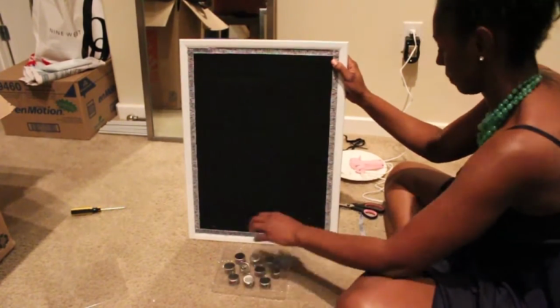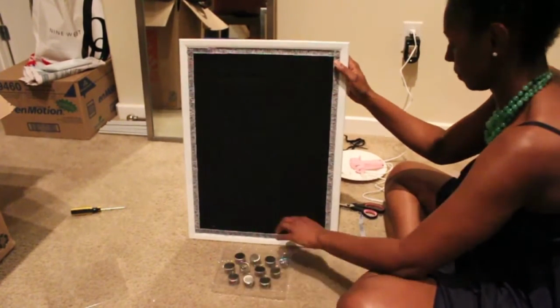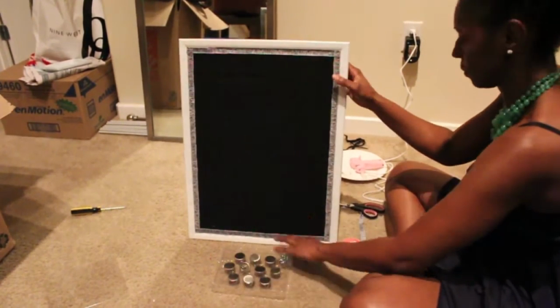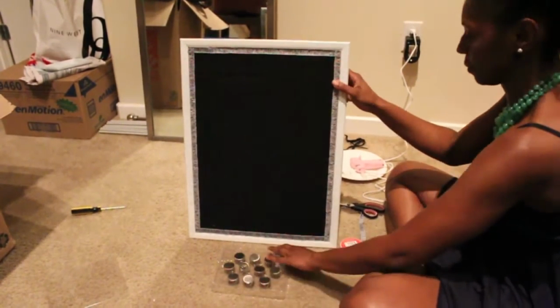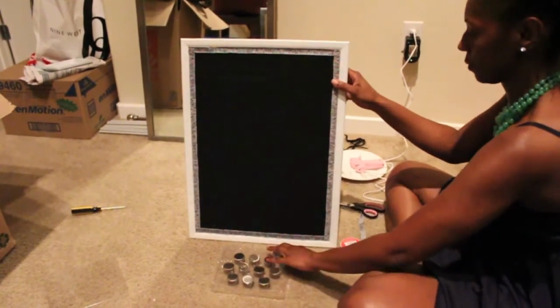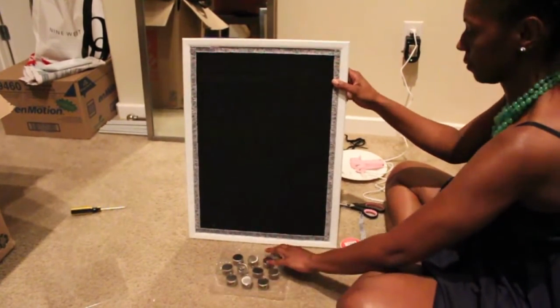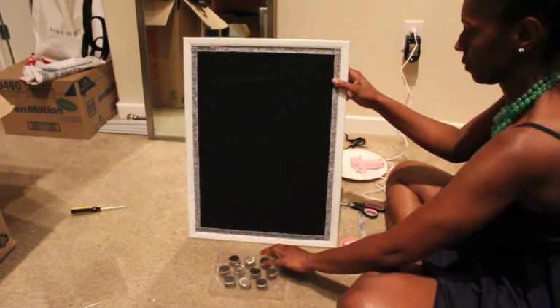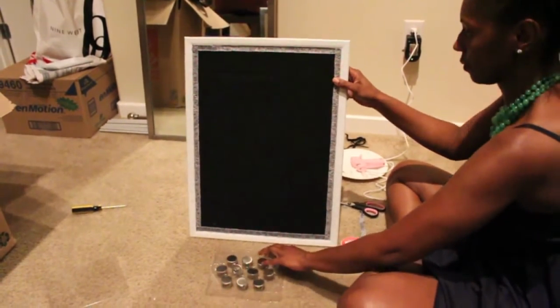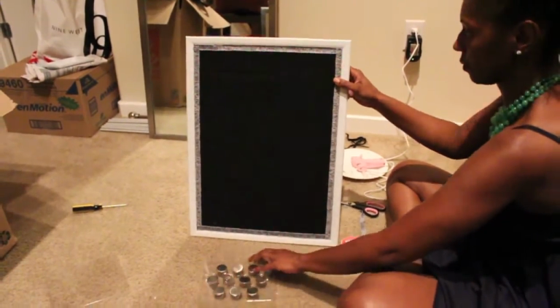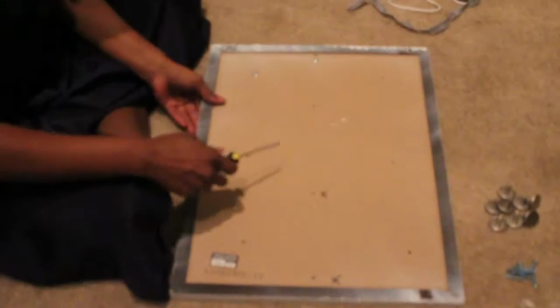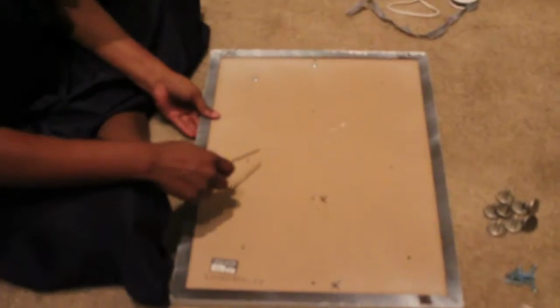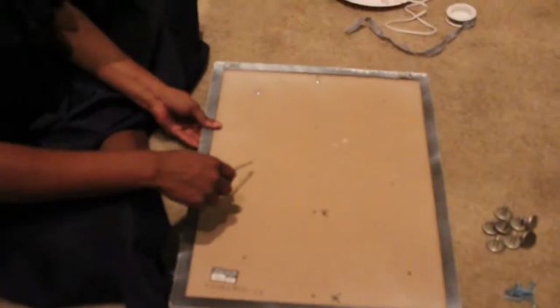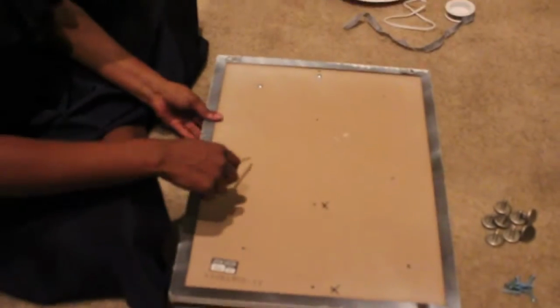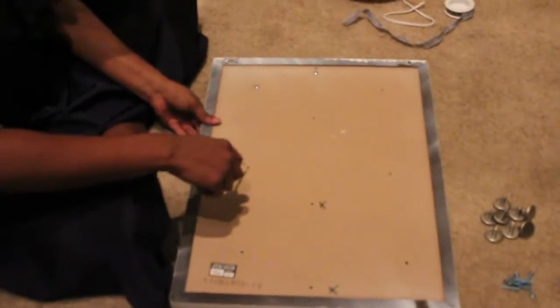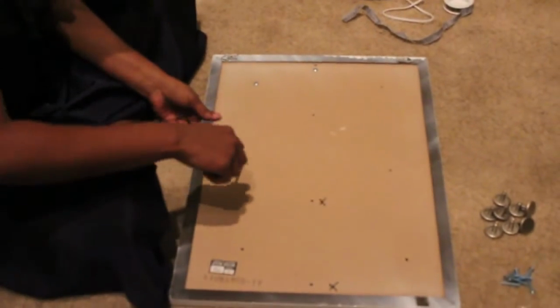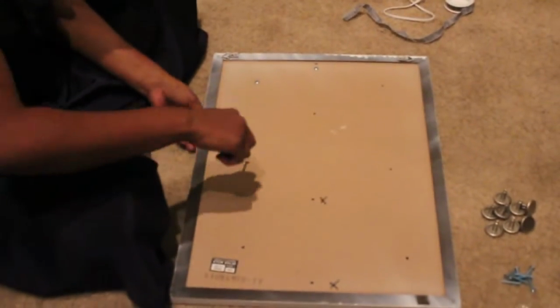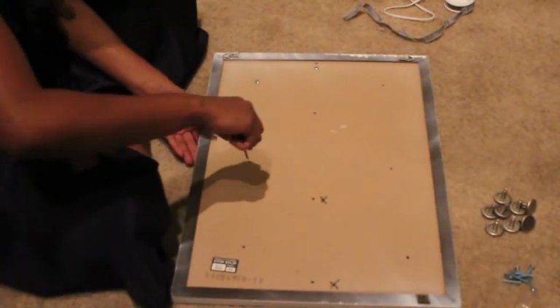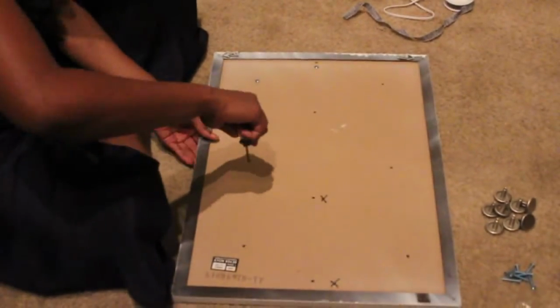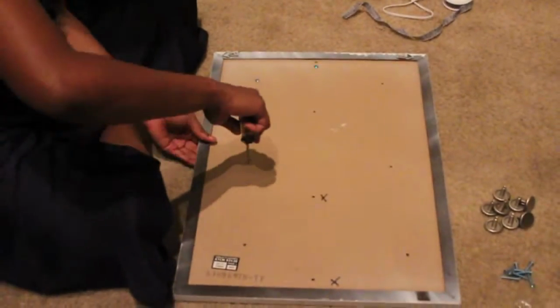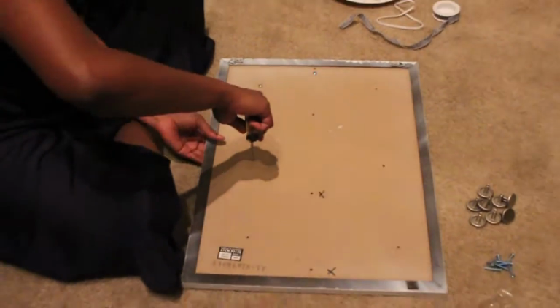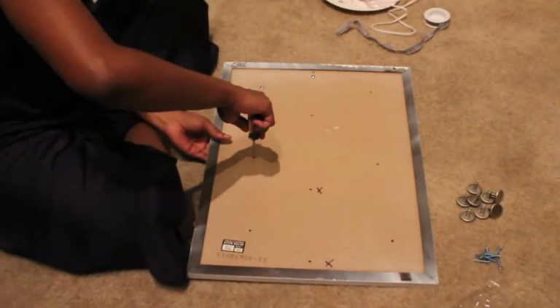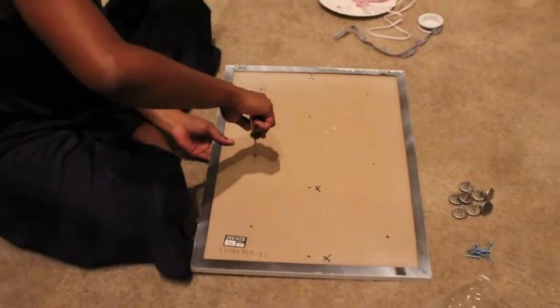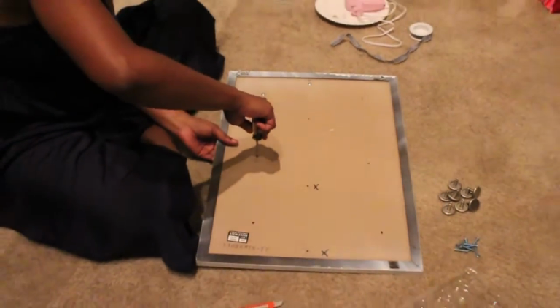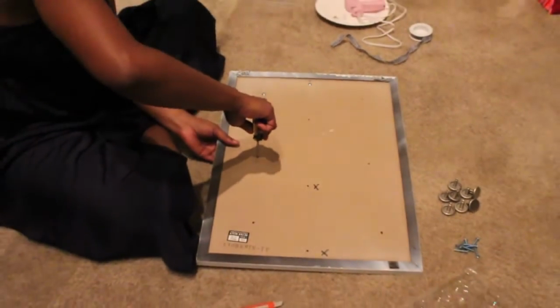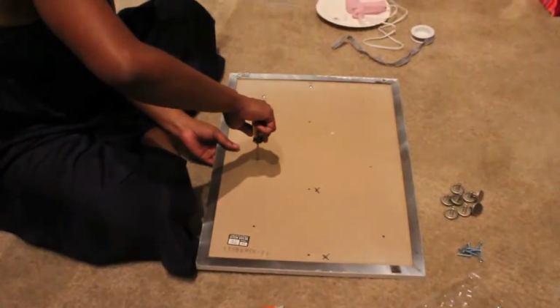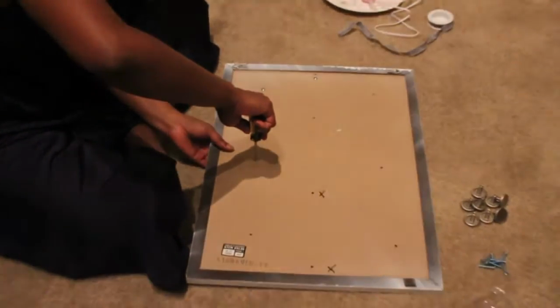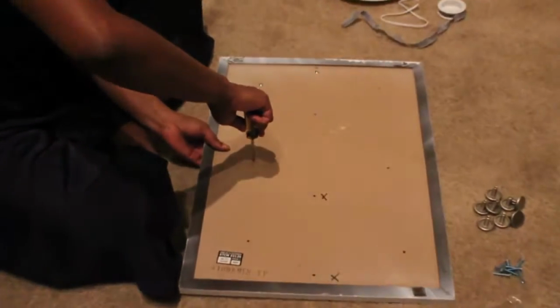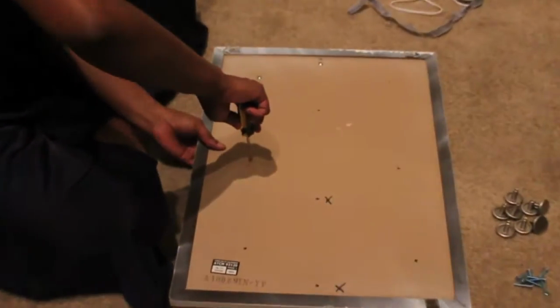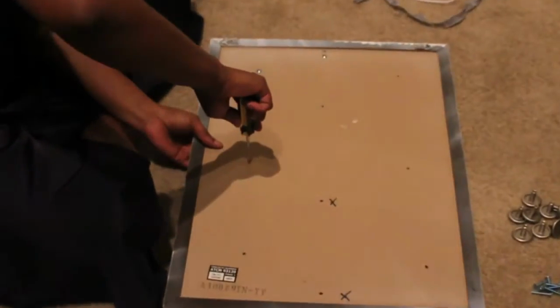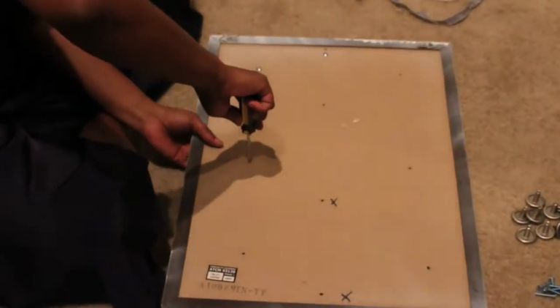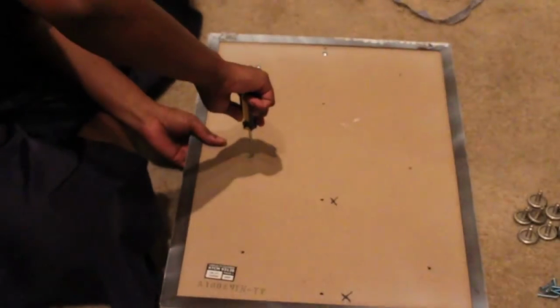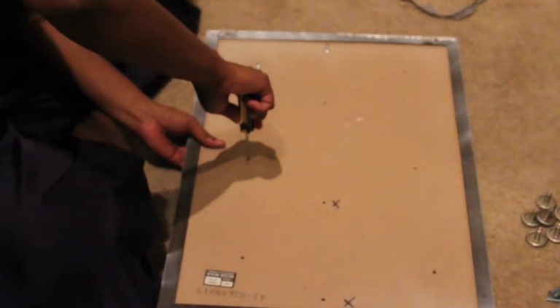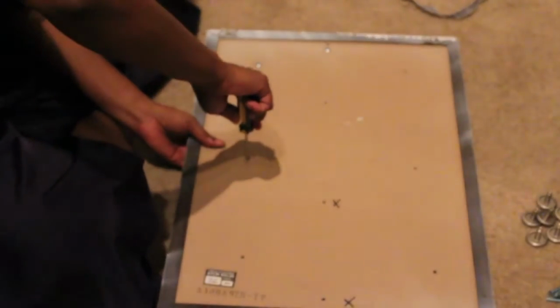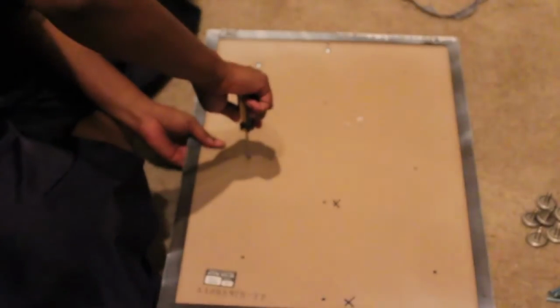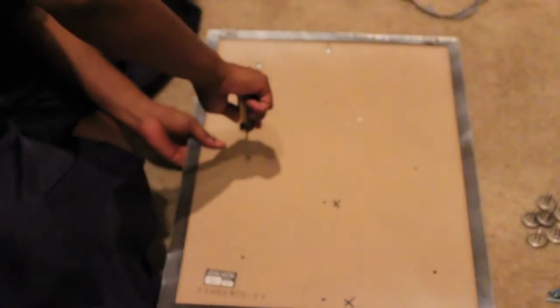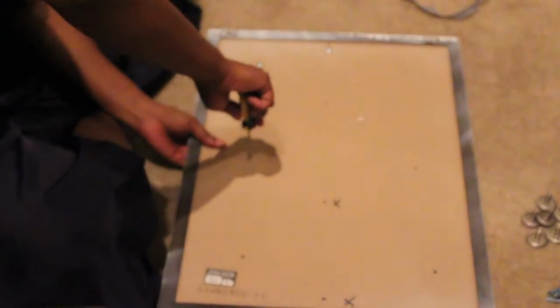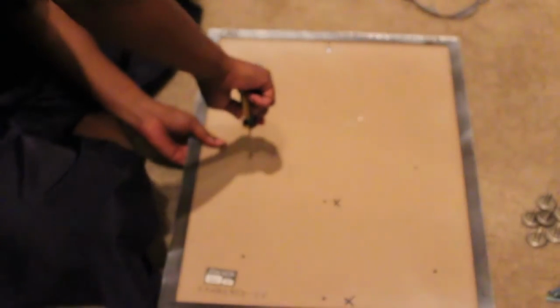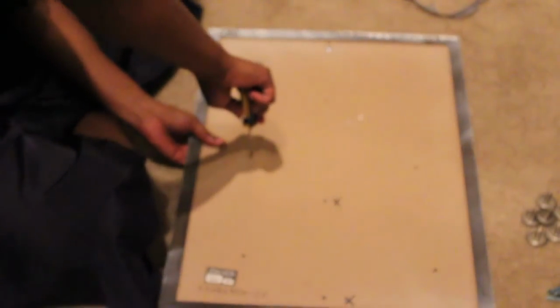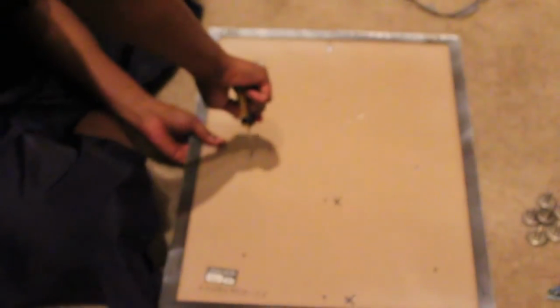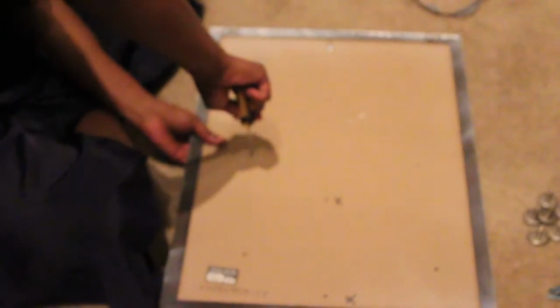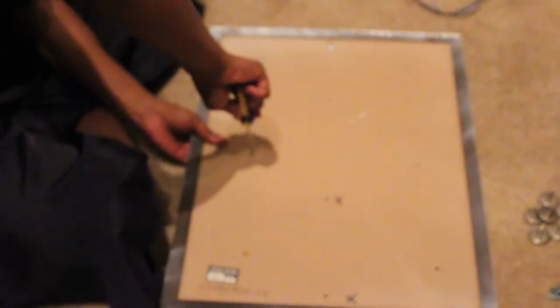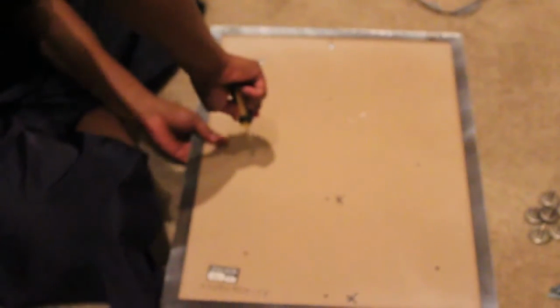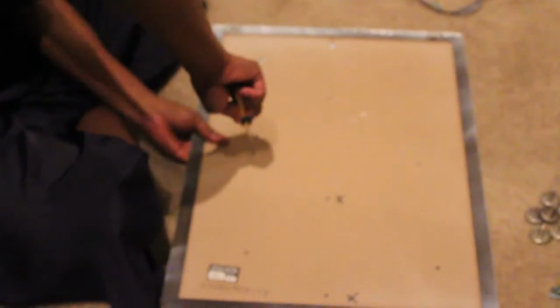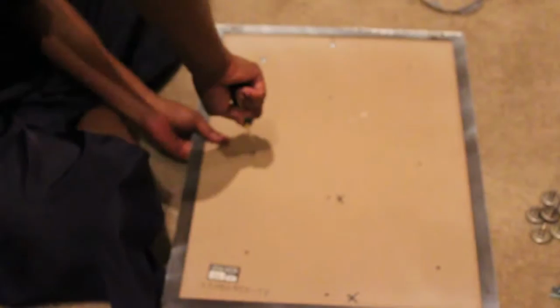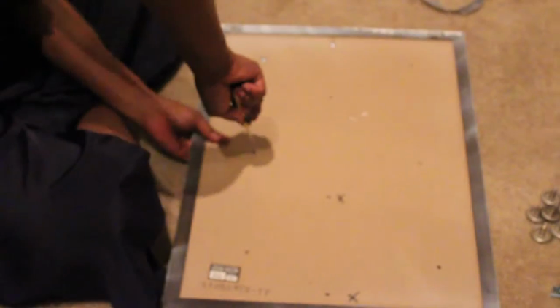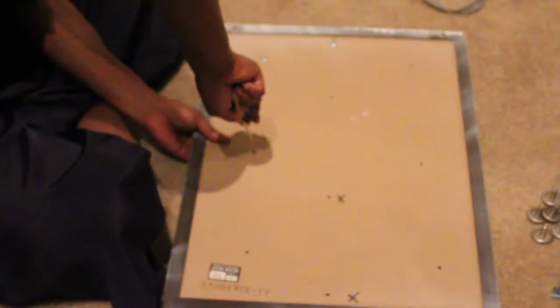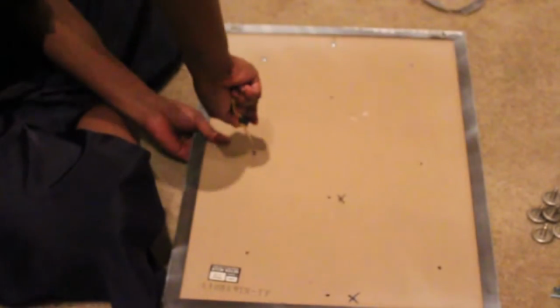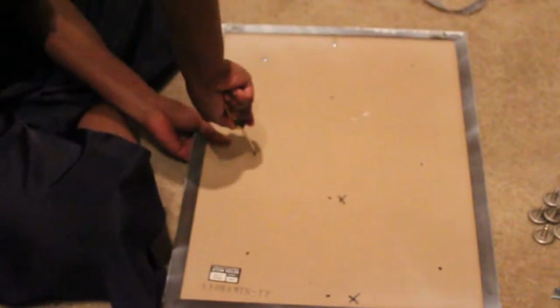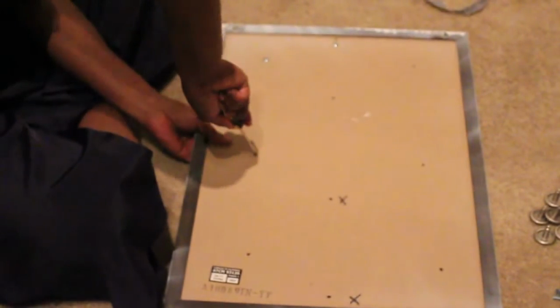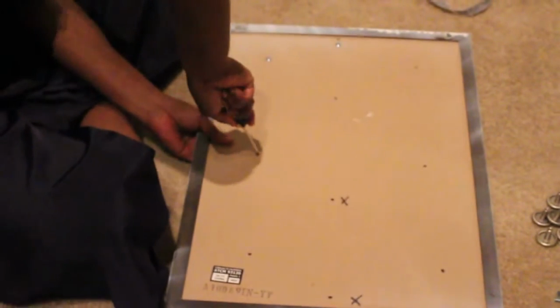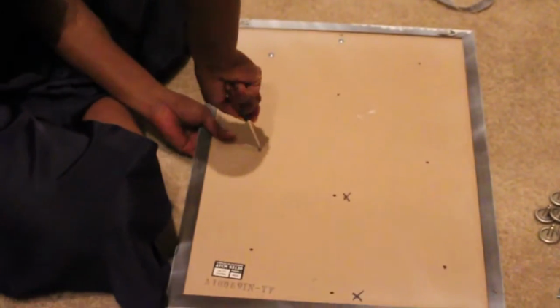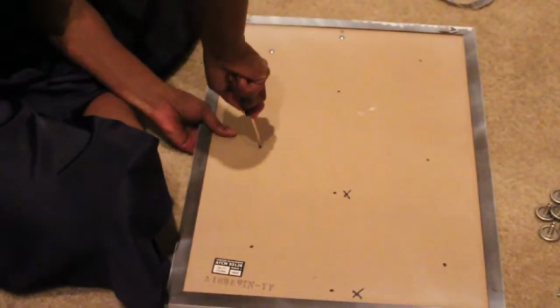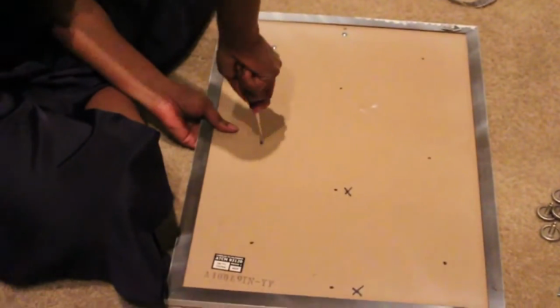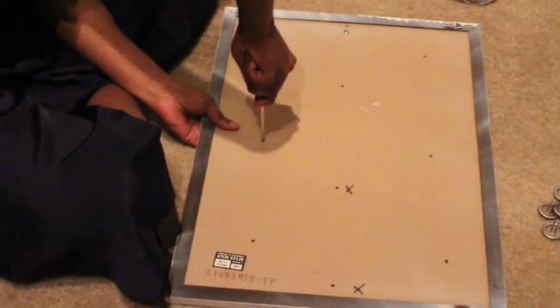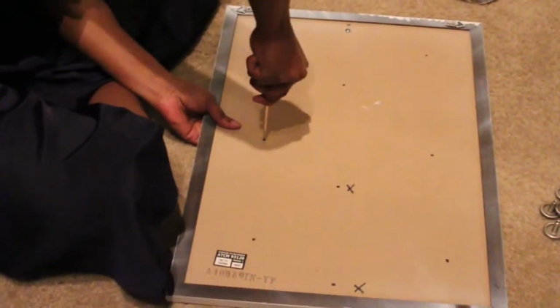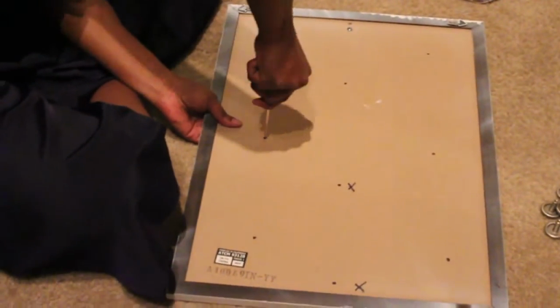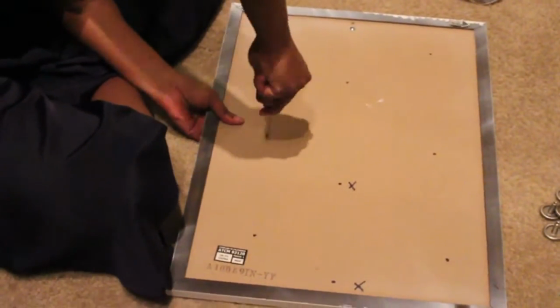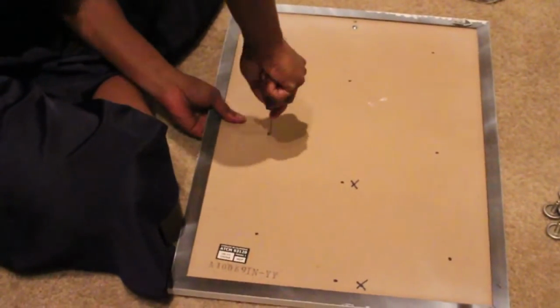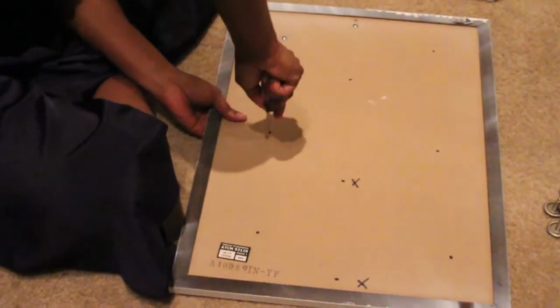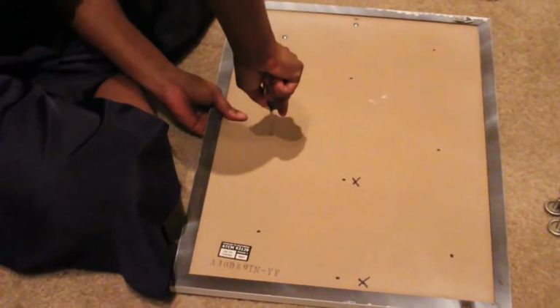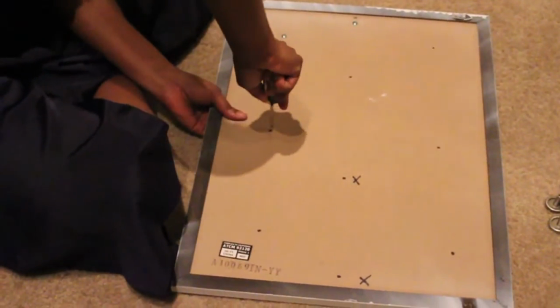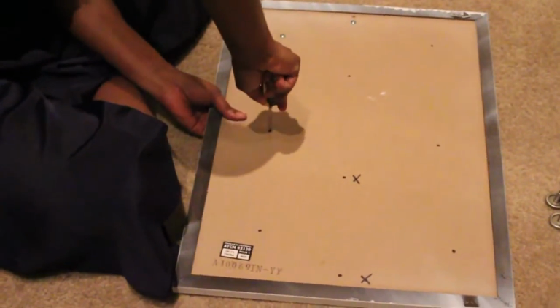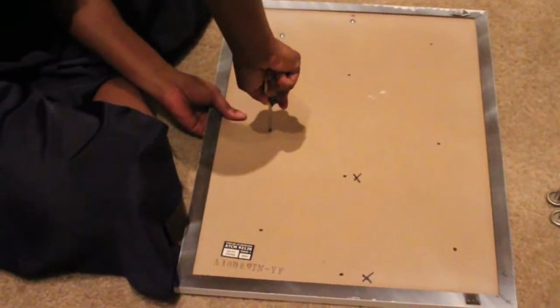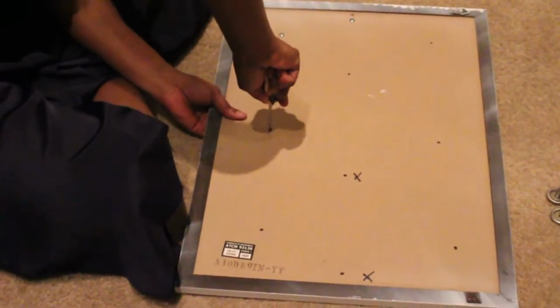You will want to turn your board over and use your screwdriver to screw holes in the back of the cork board.